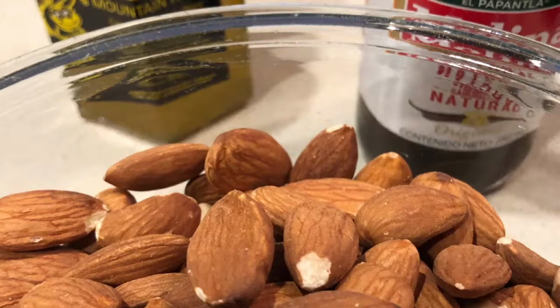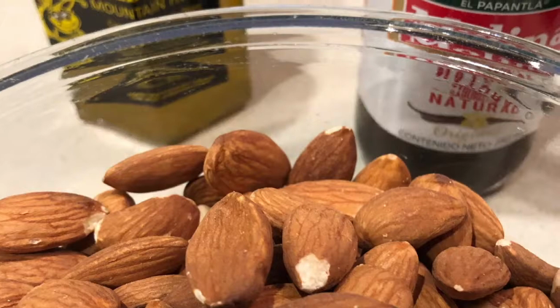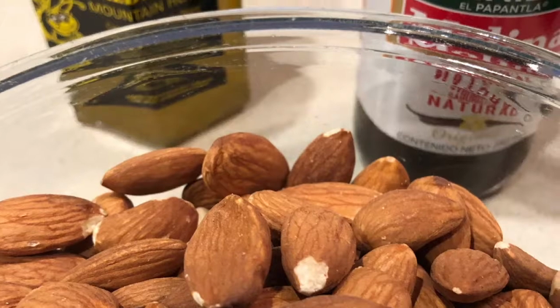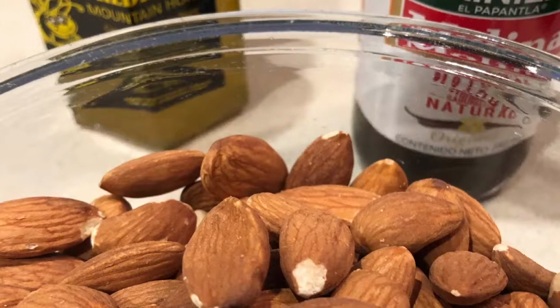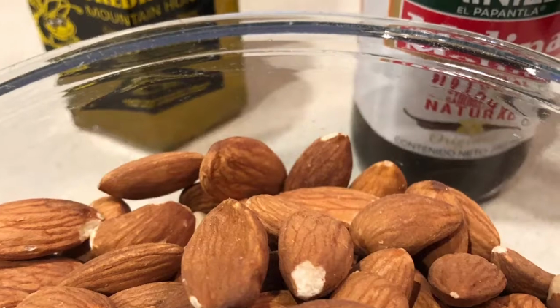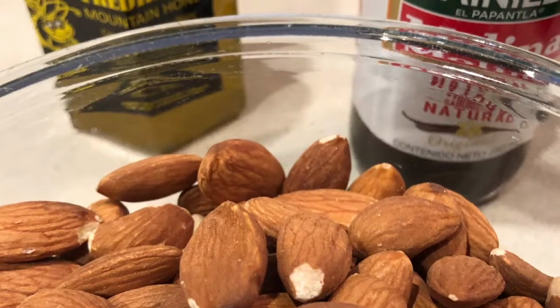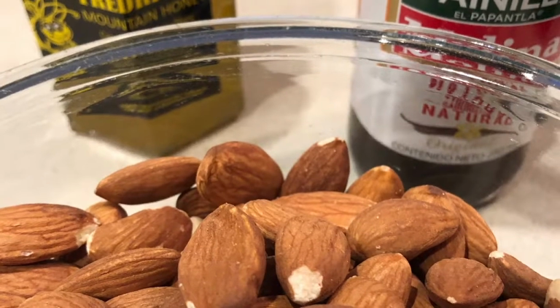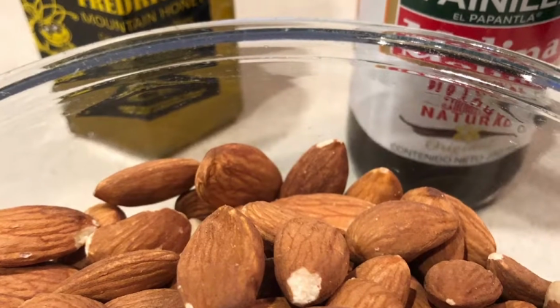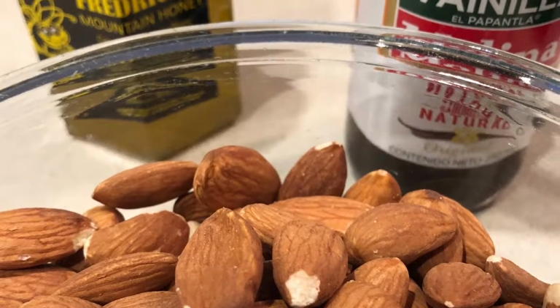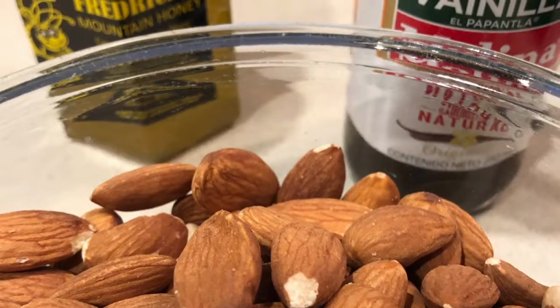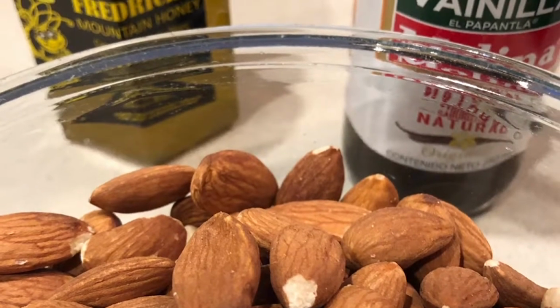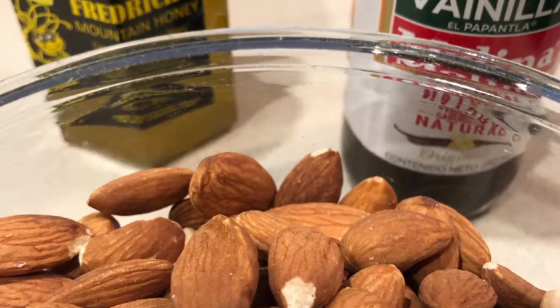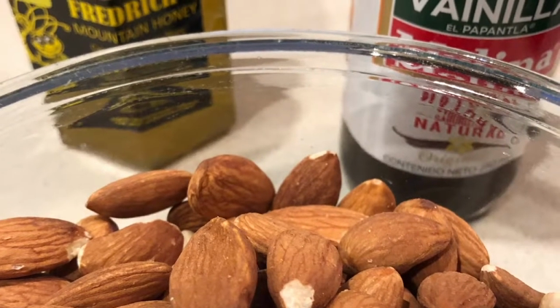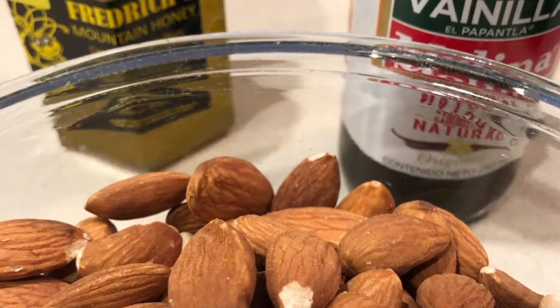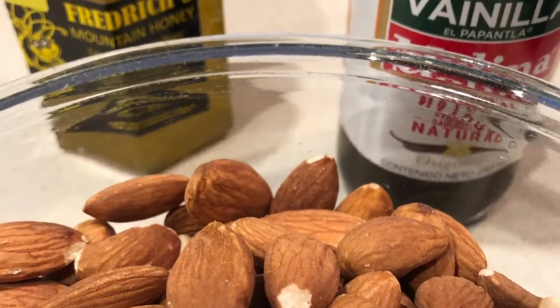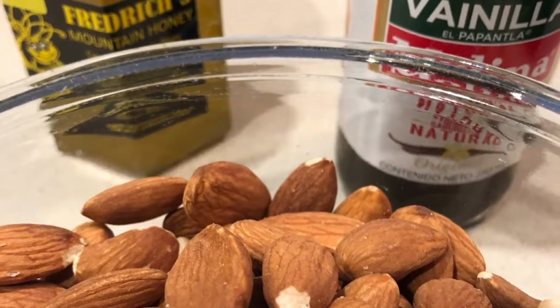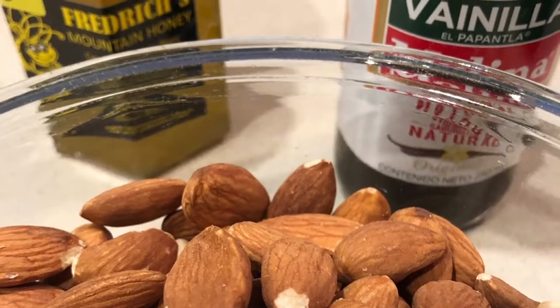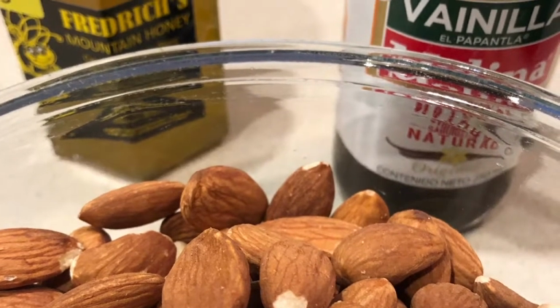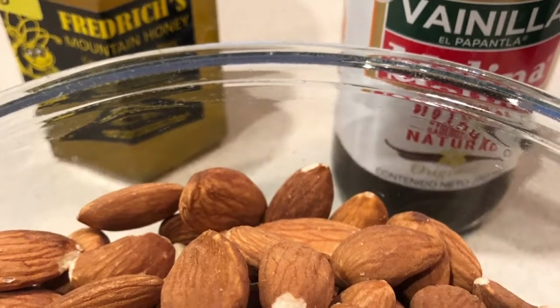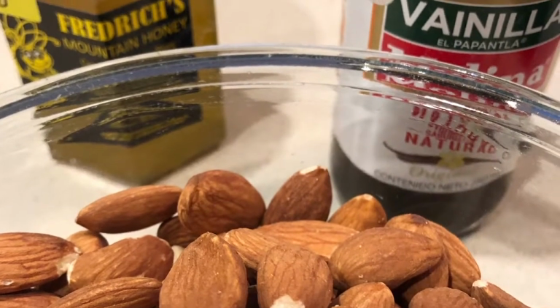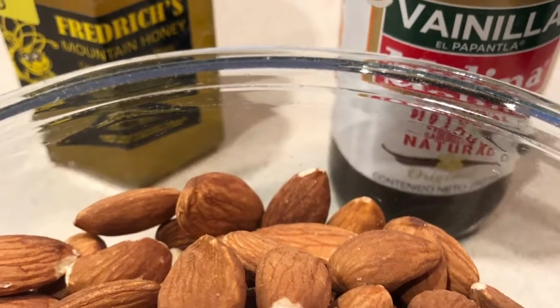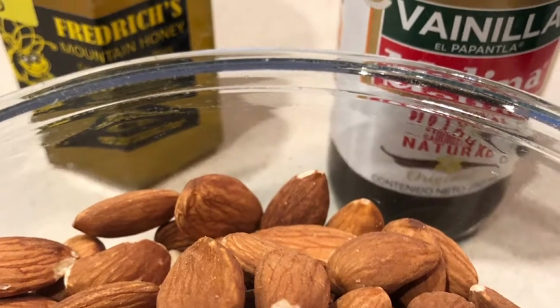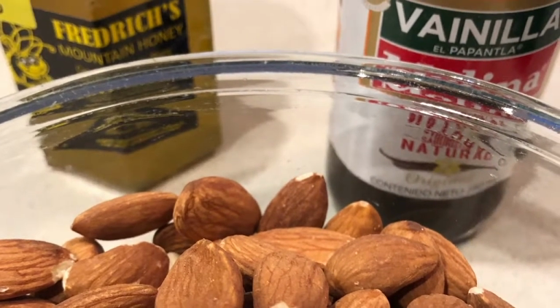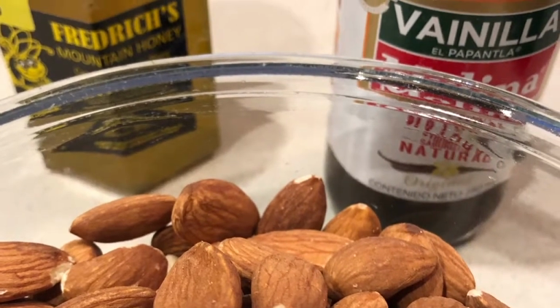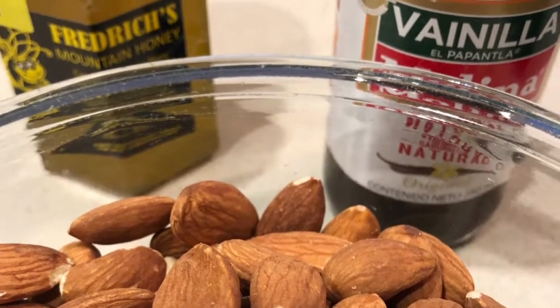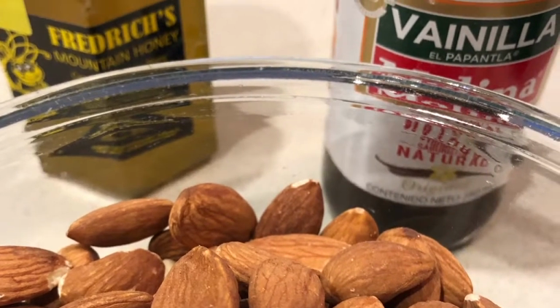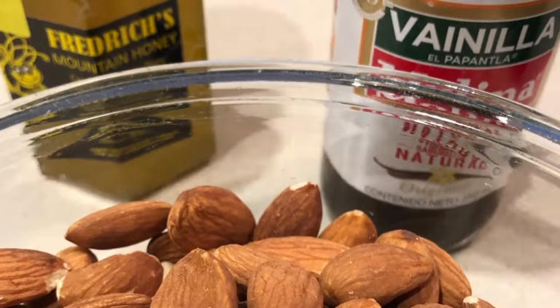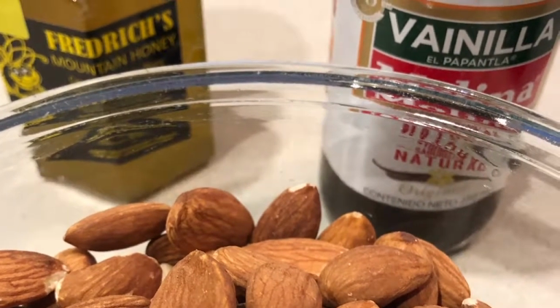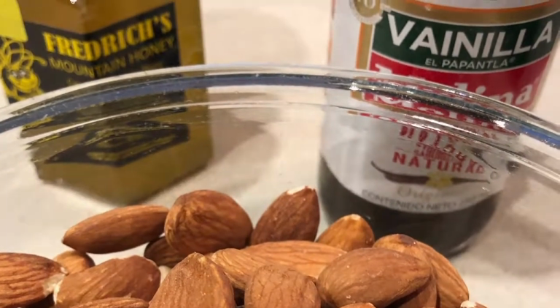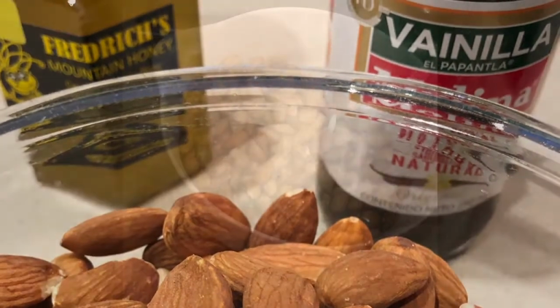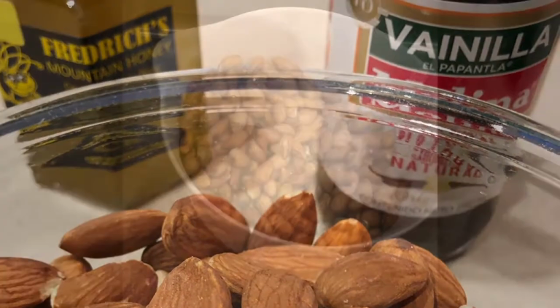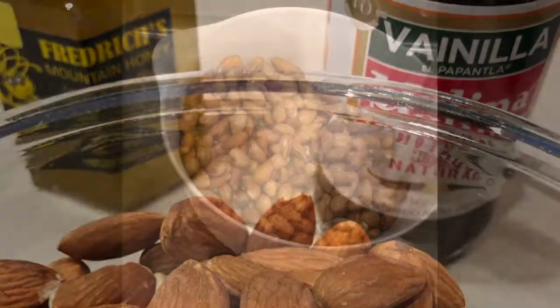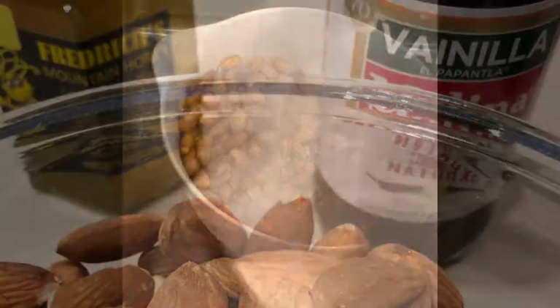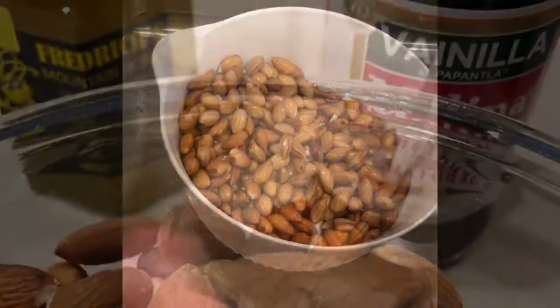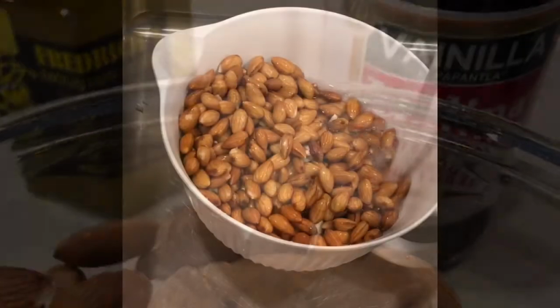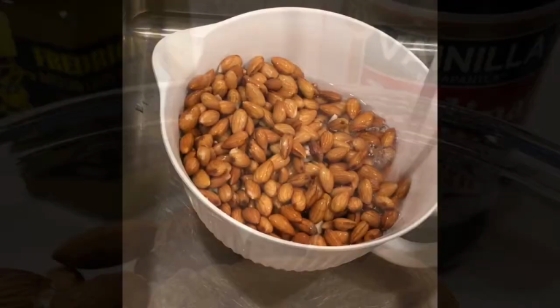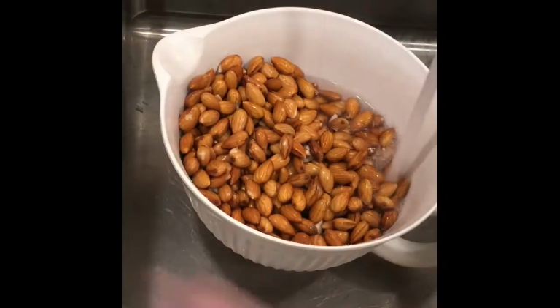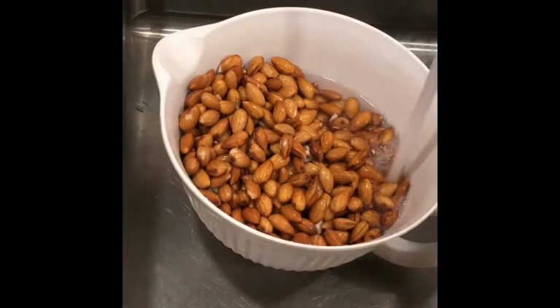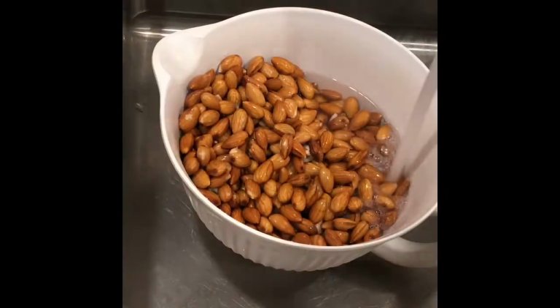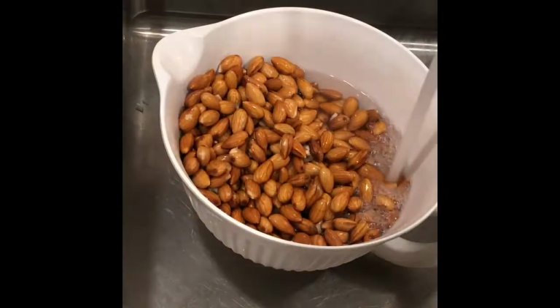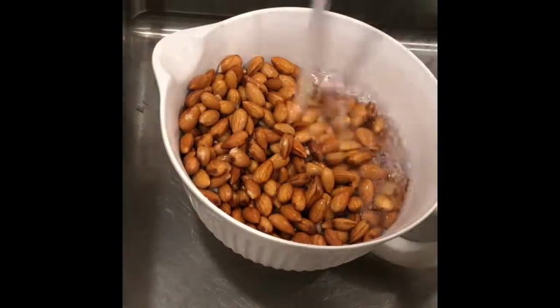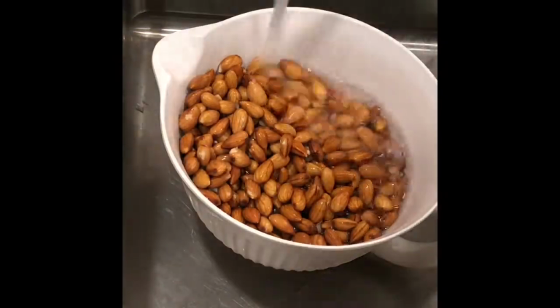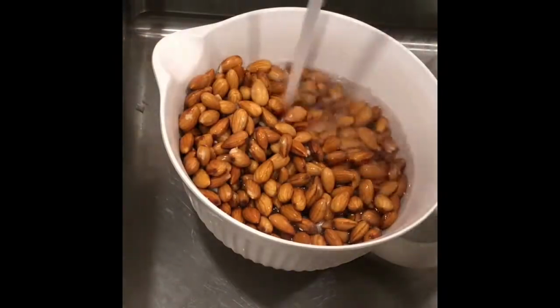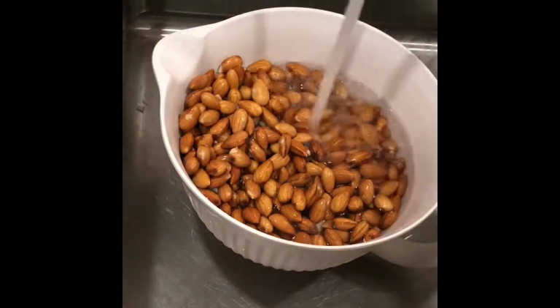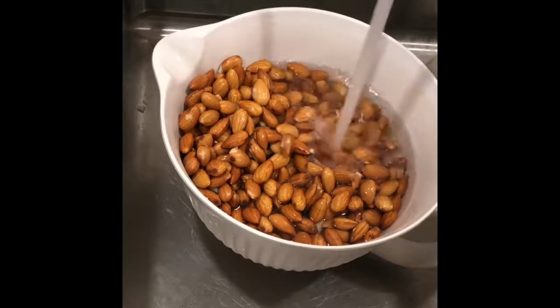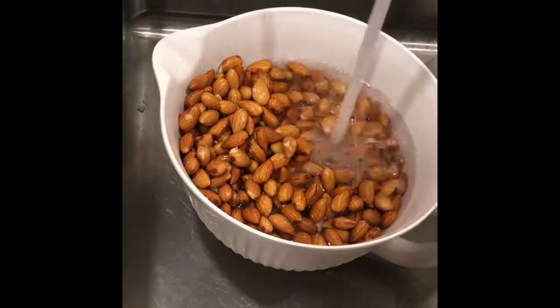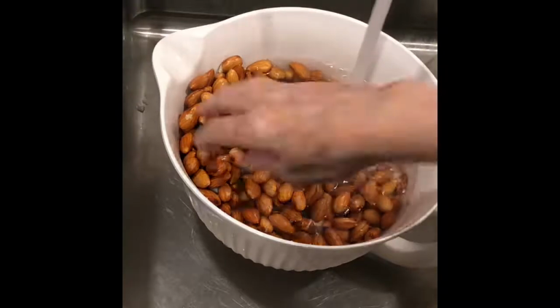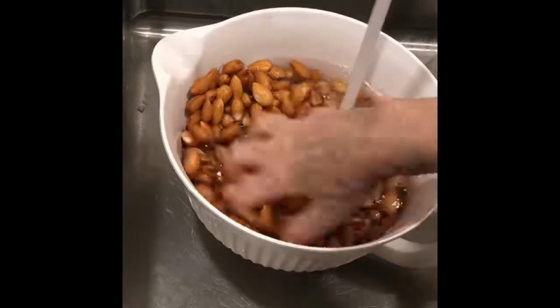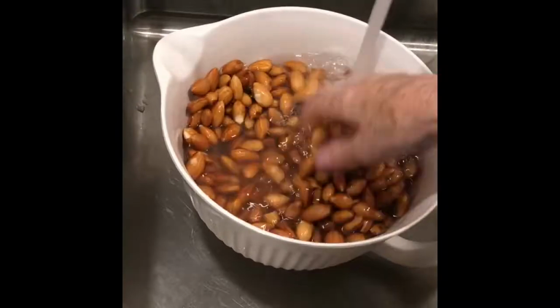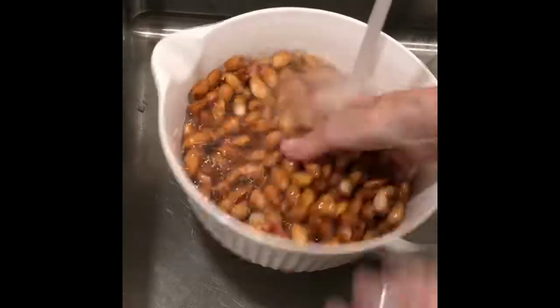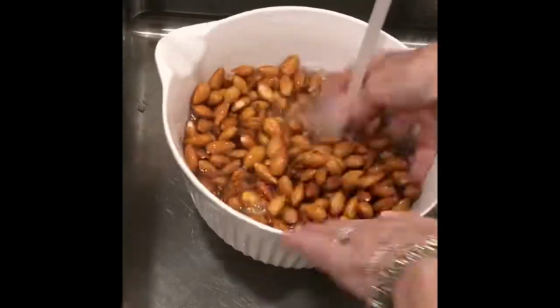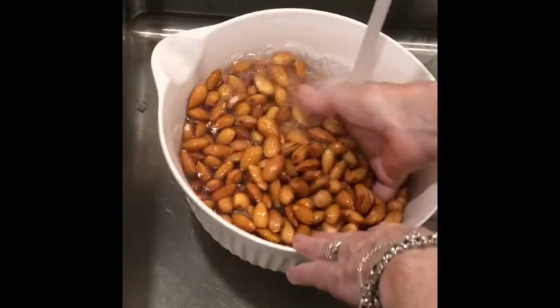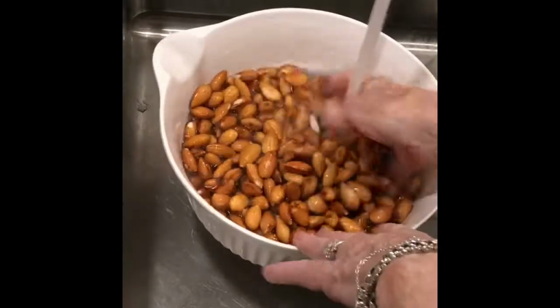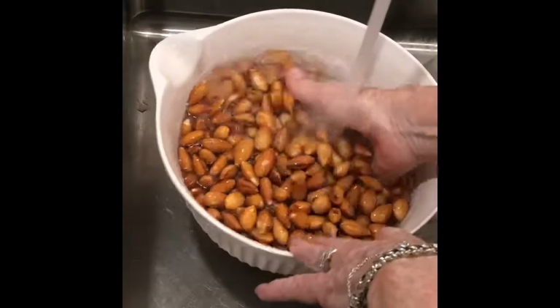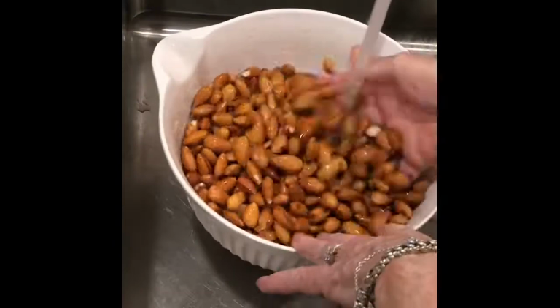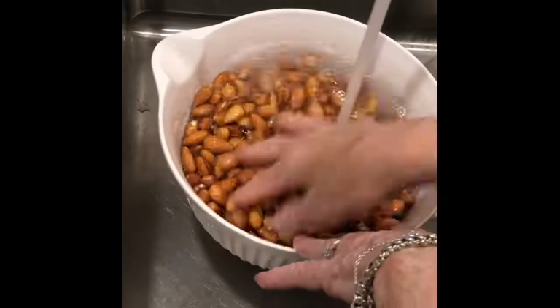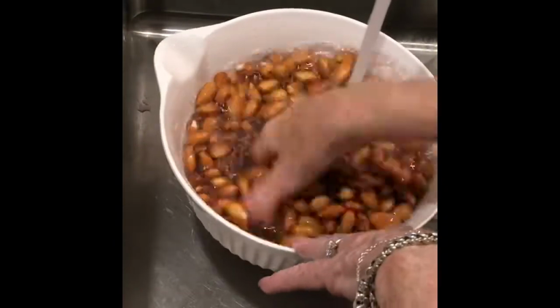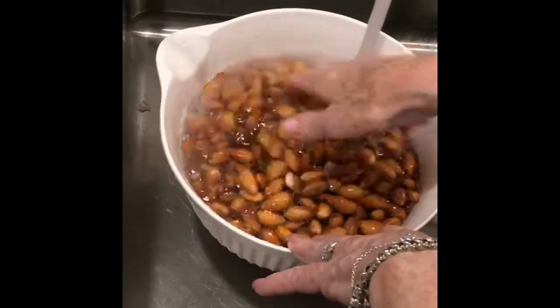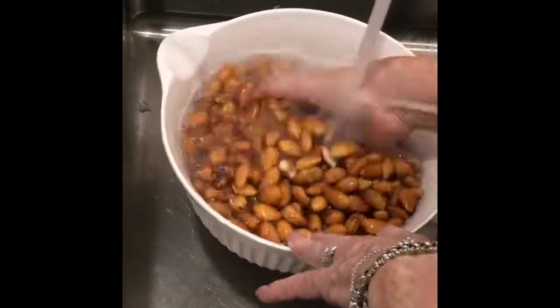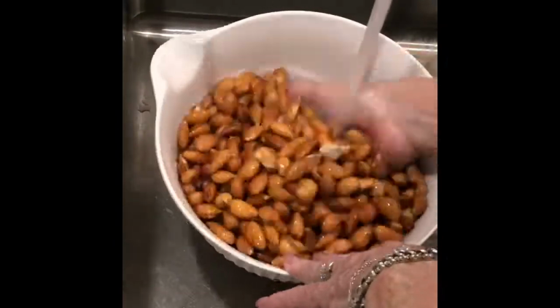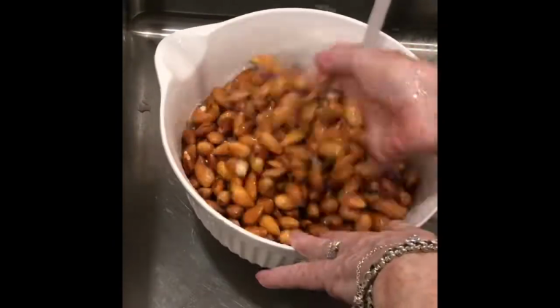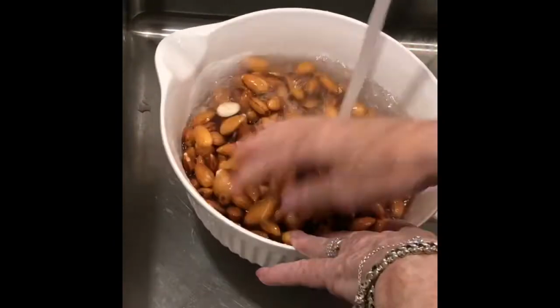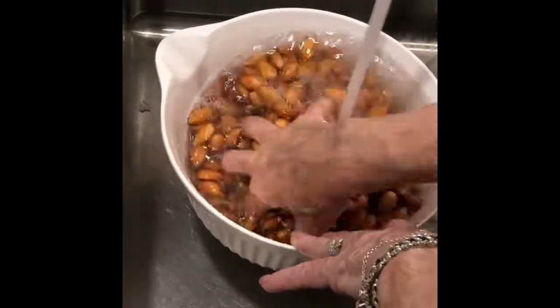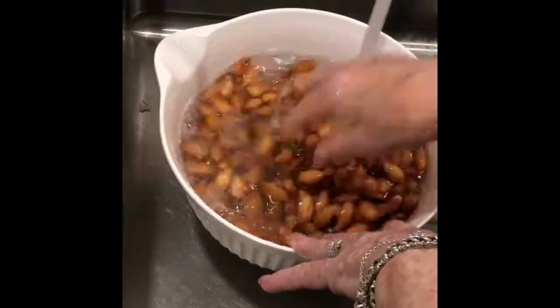I'm making almond milk for my daughter Alexandra and it's a very easy process. It can get a bit messy but it's worth it.